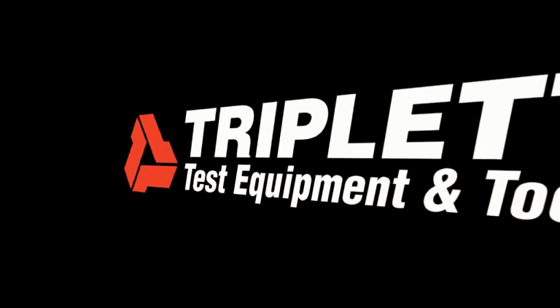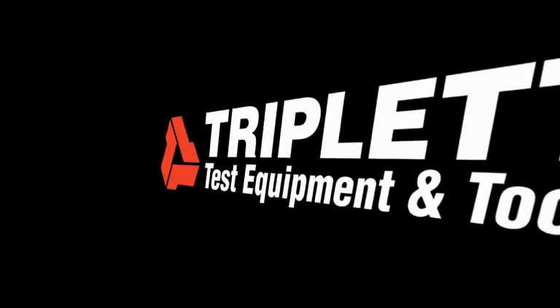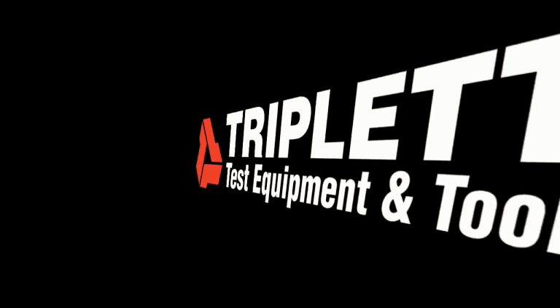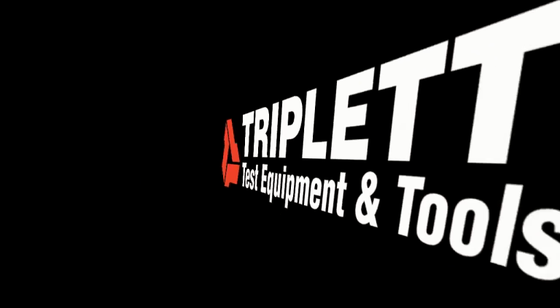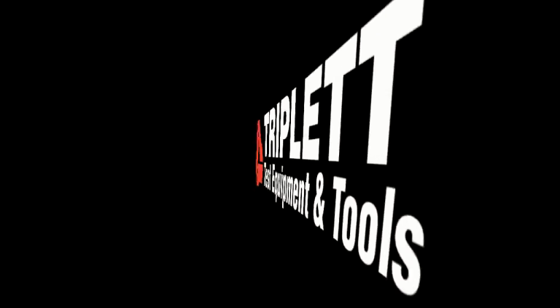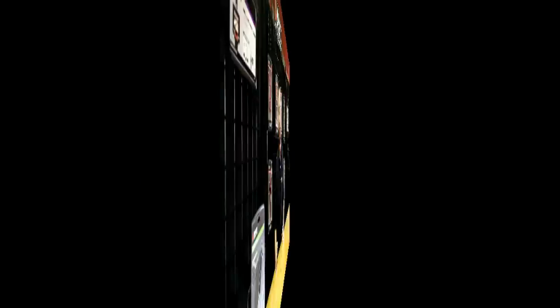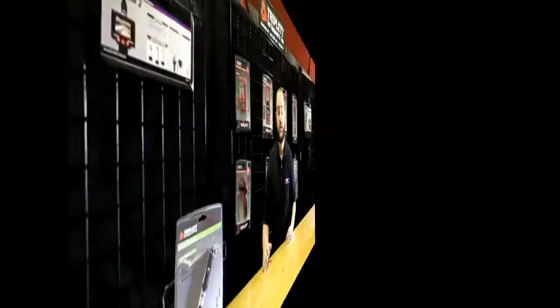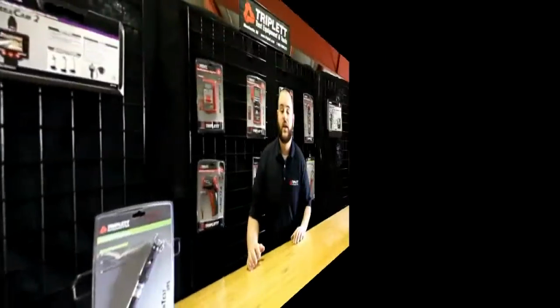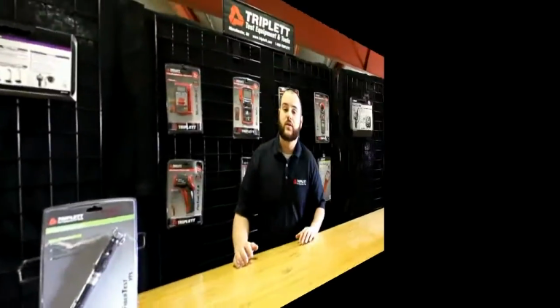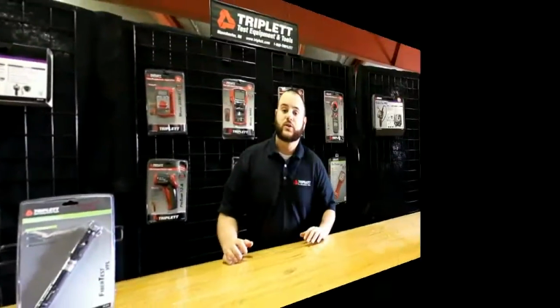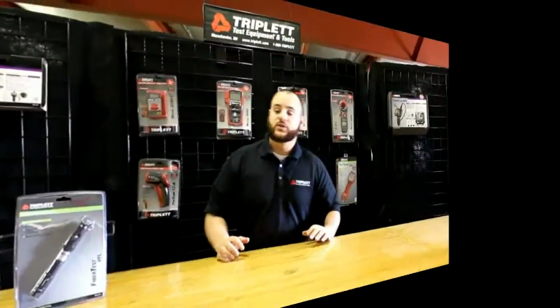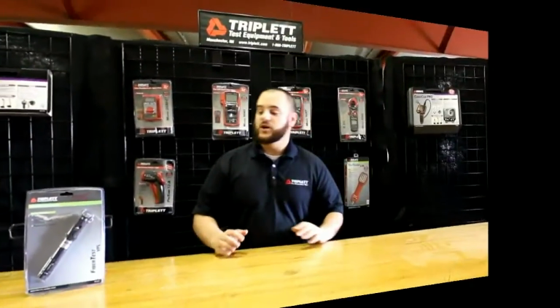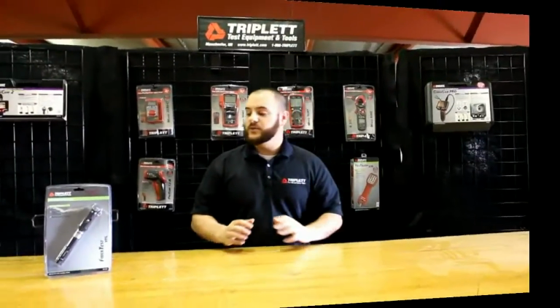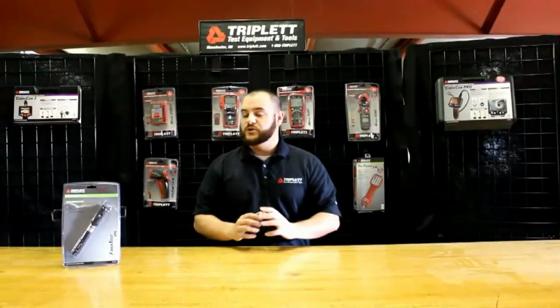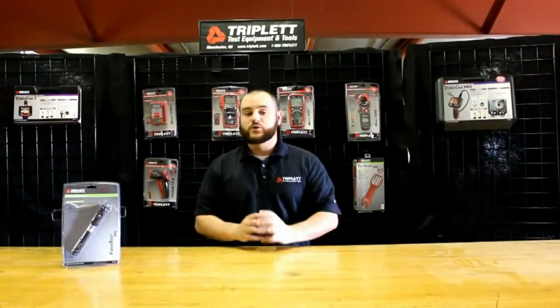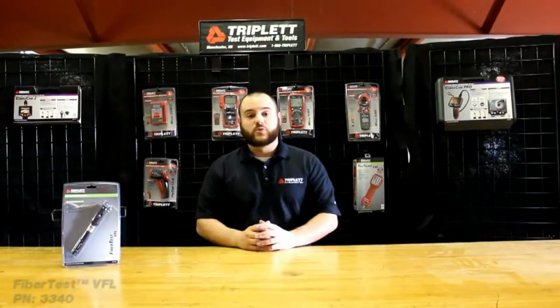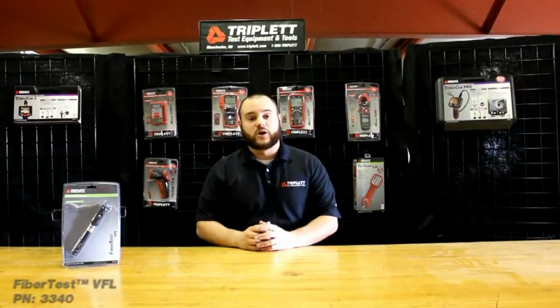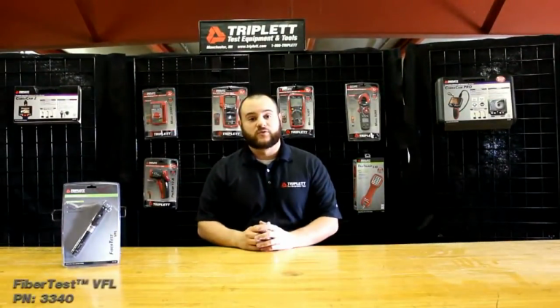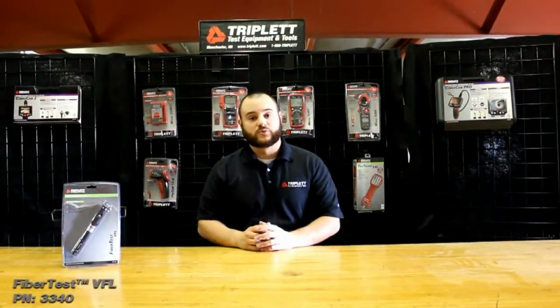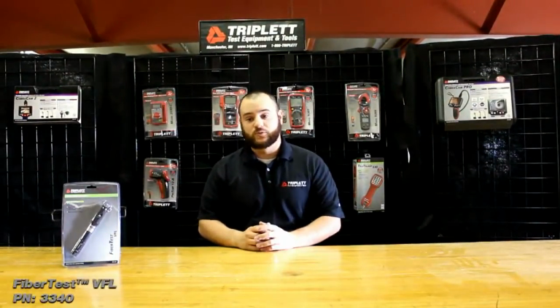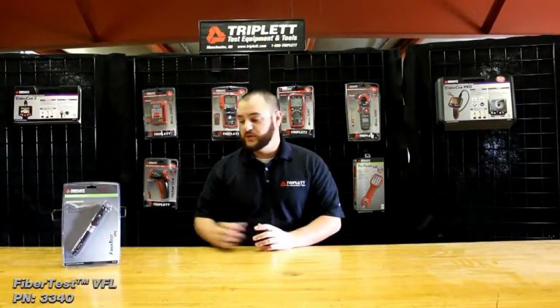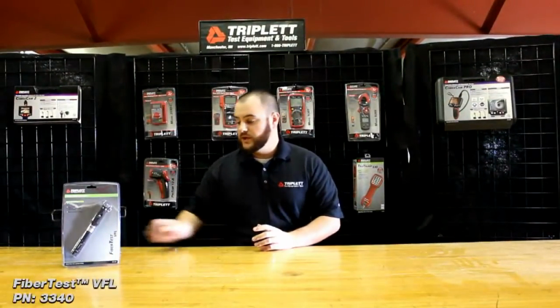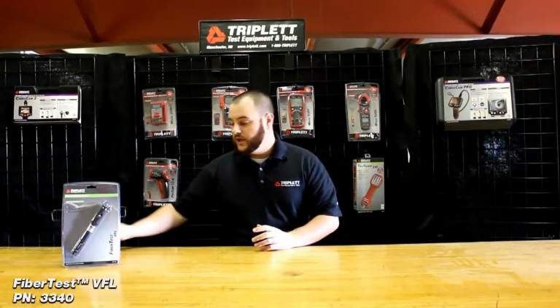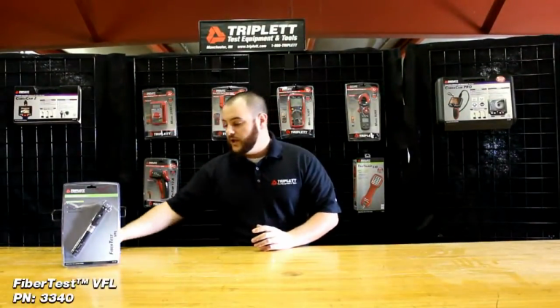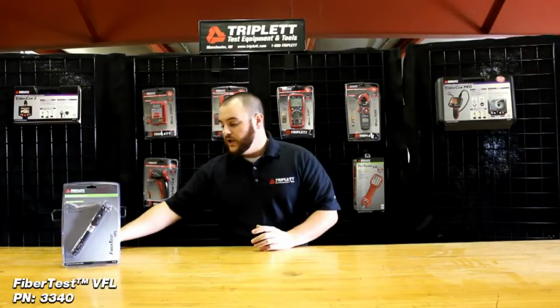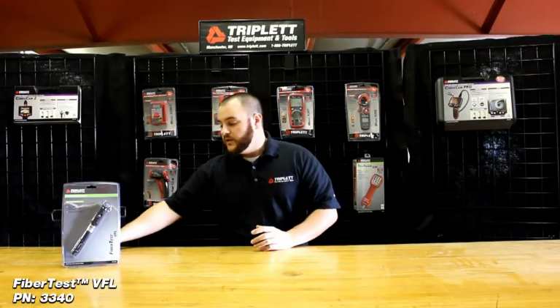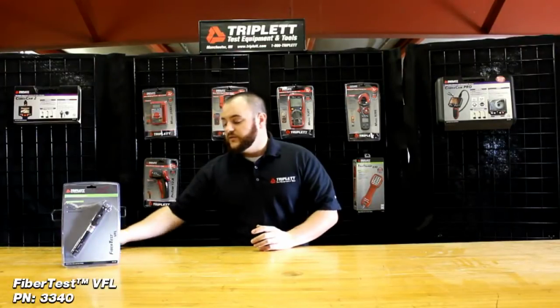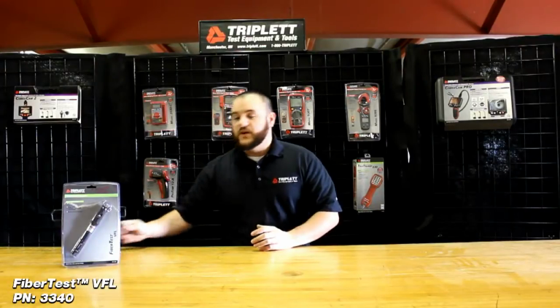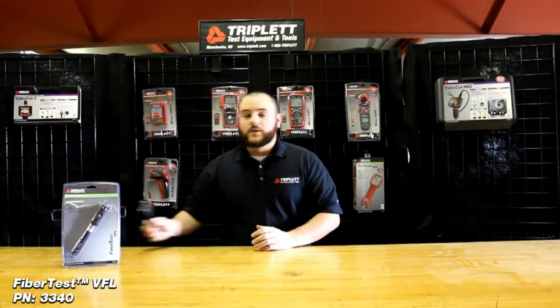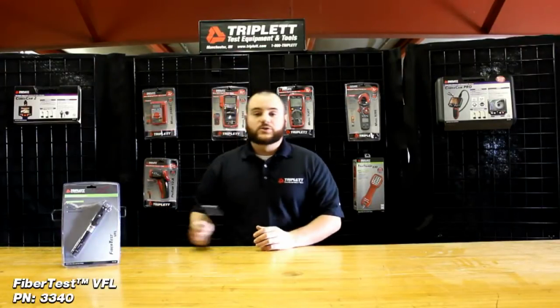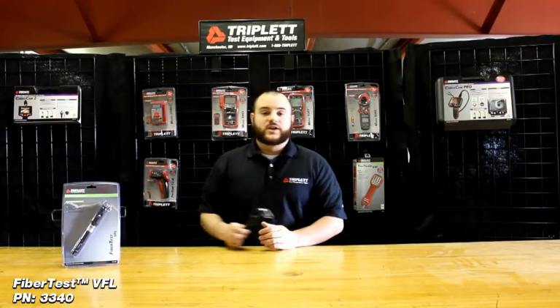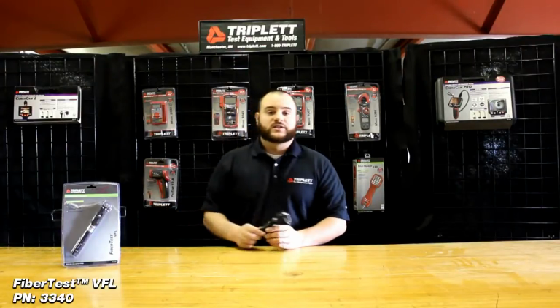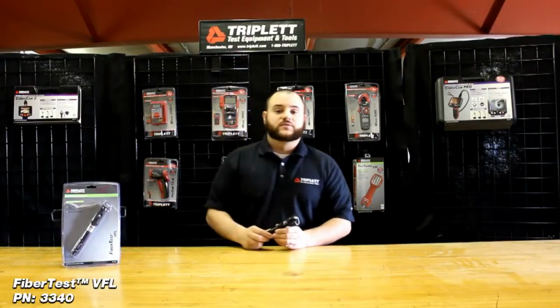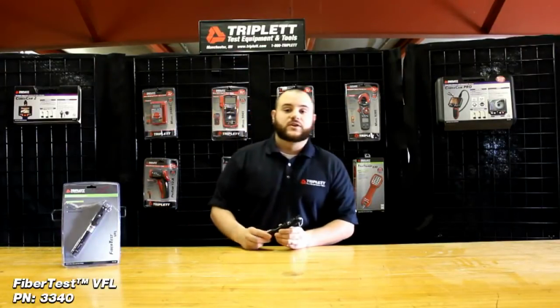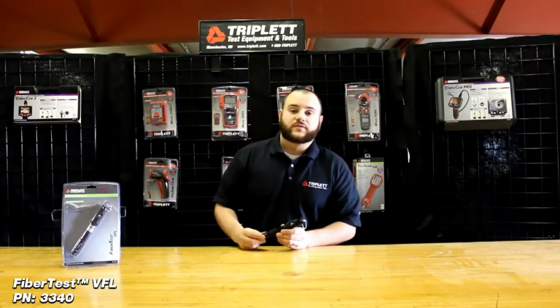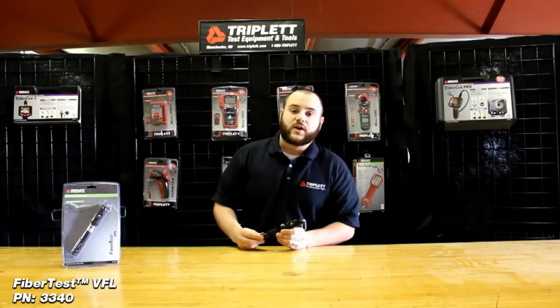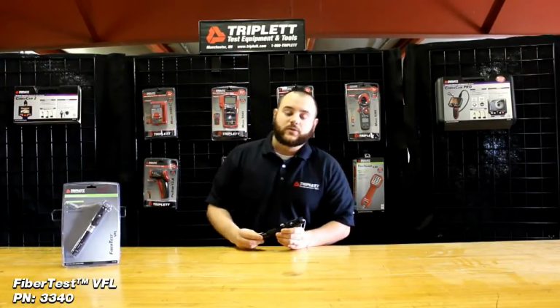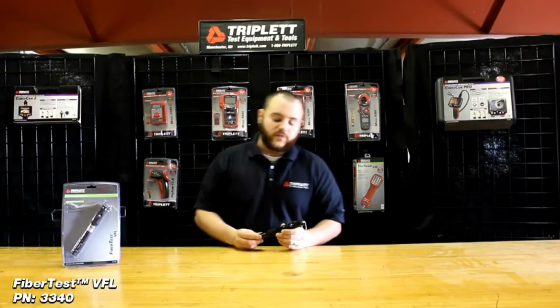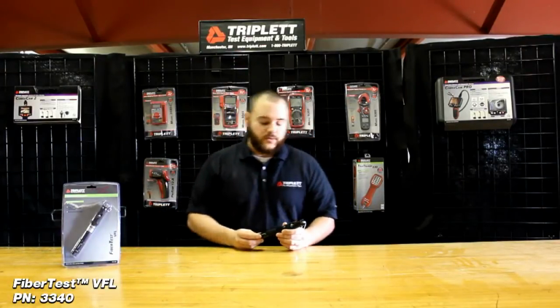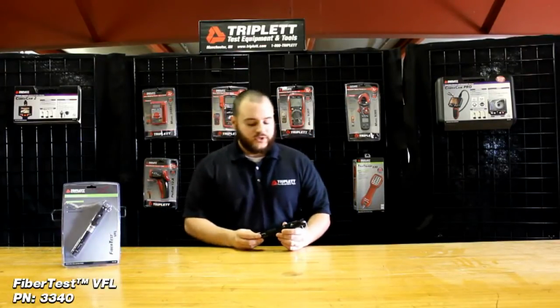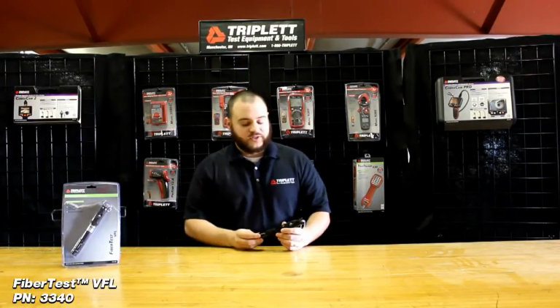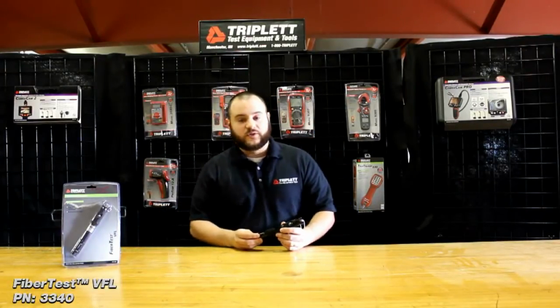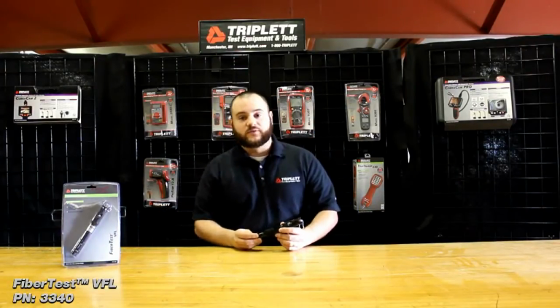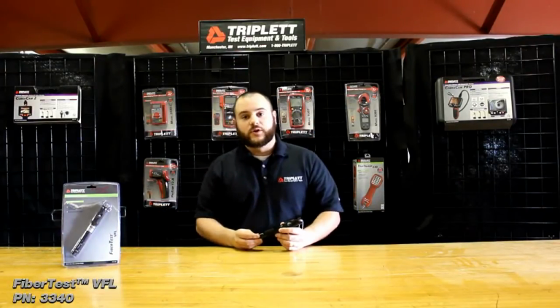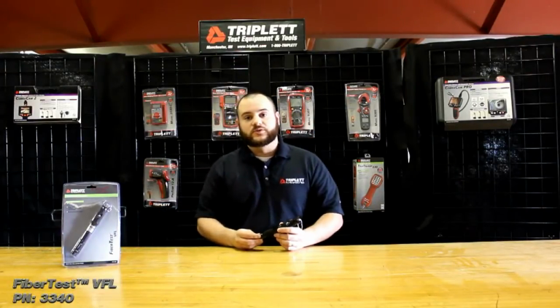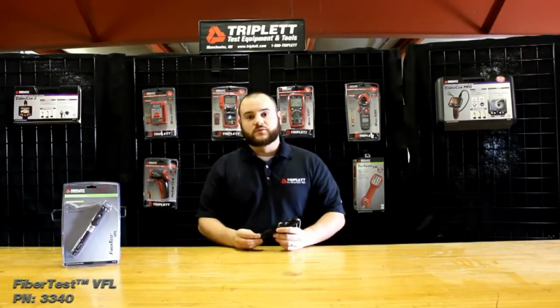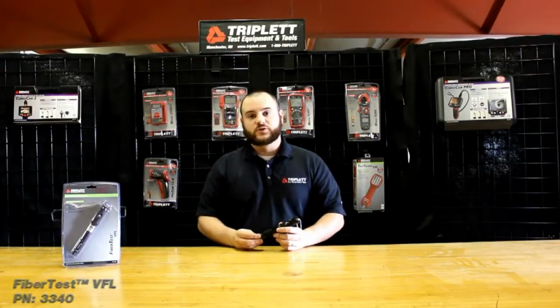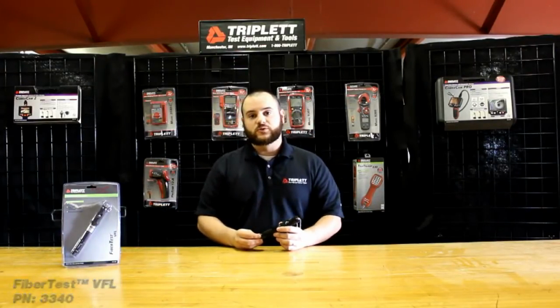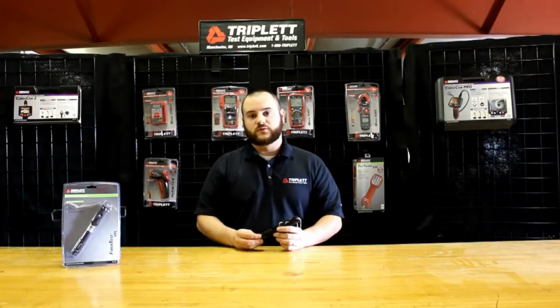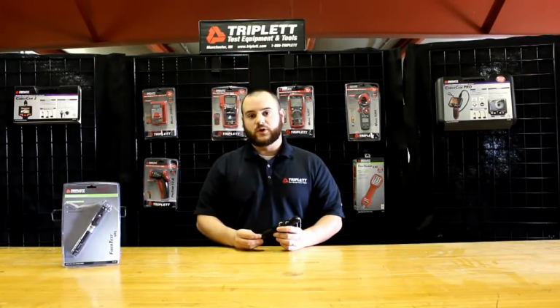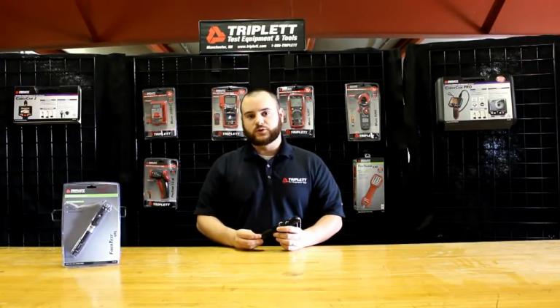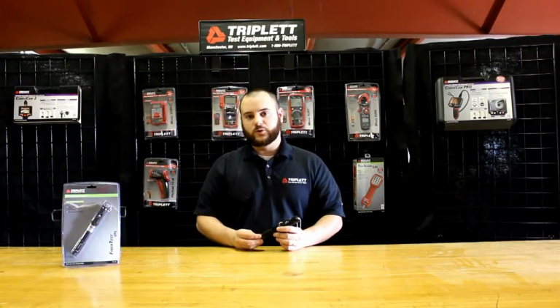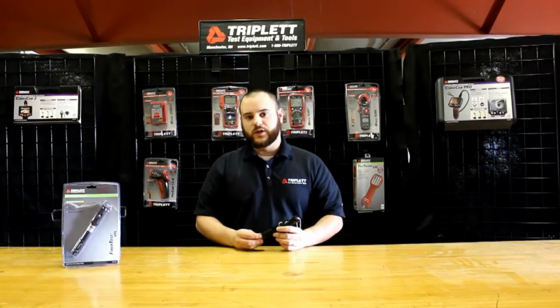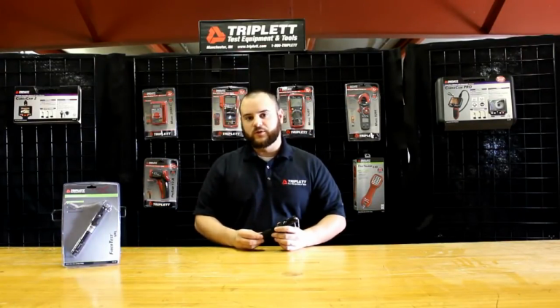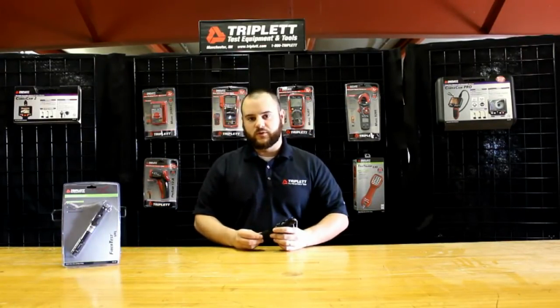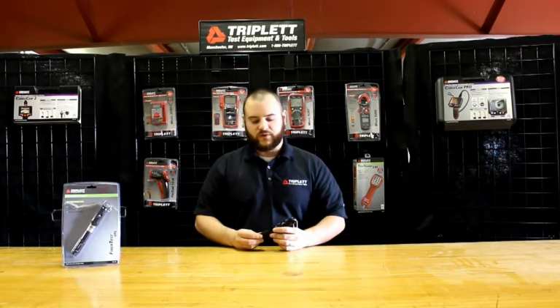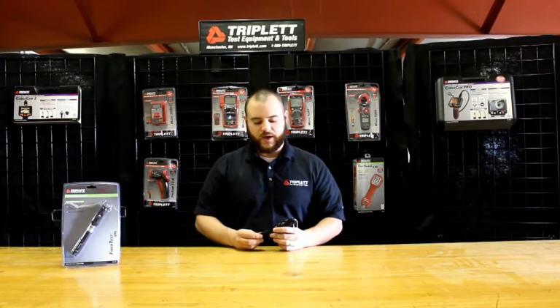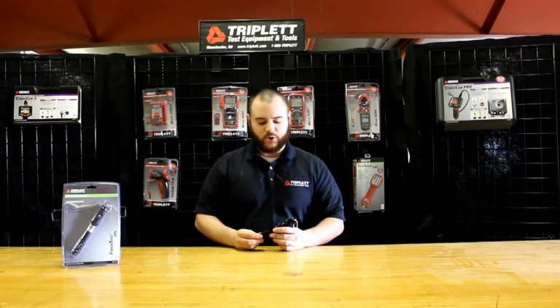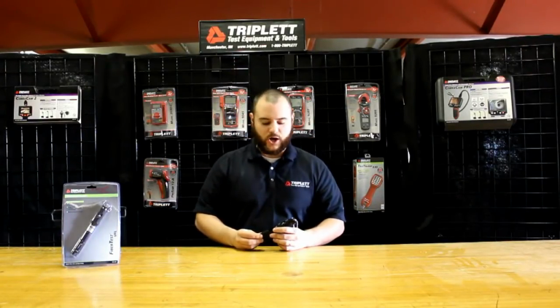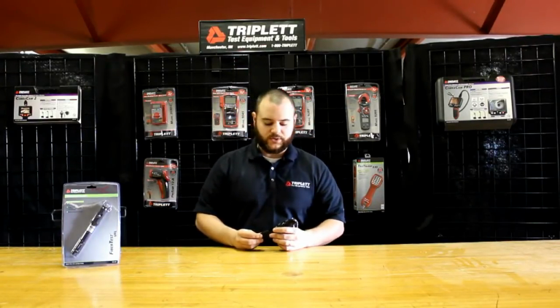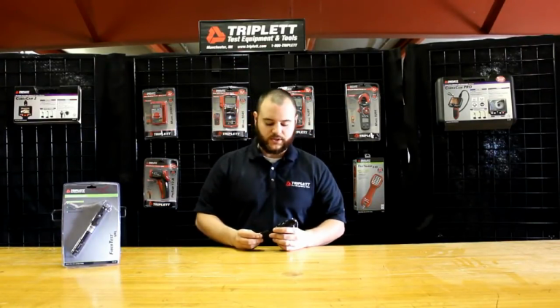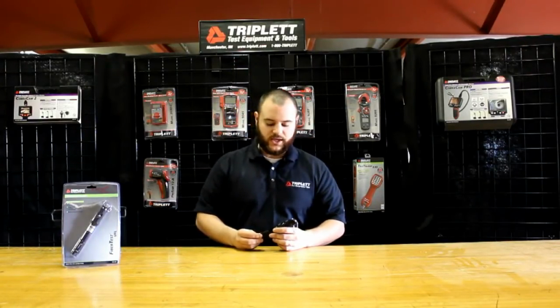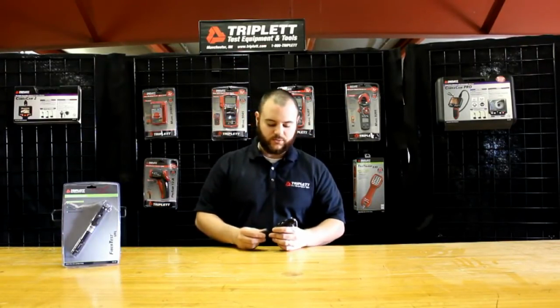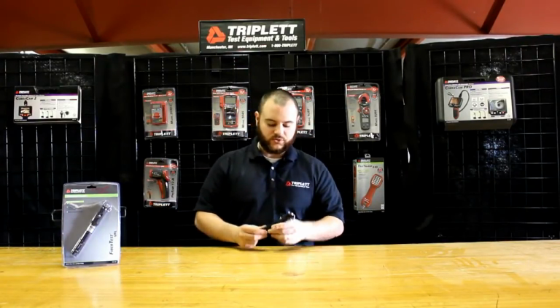Hi, I'm Nick. Today I'm going to talk about a new product from Triplit, the FiberTest VFL. The FiberTest VFL is a visual fault locator for fiber optic cables.